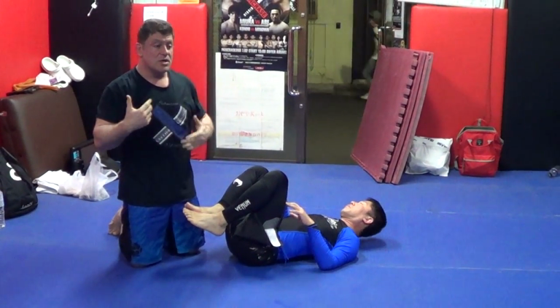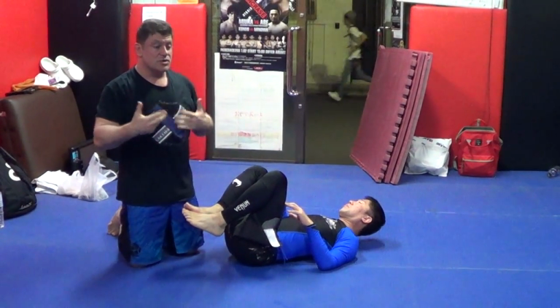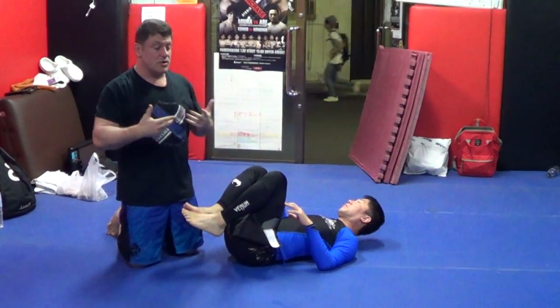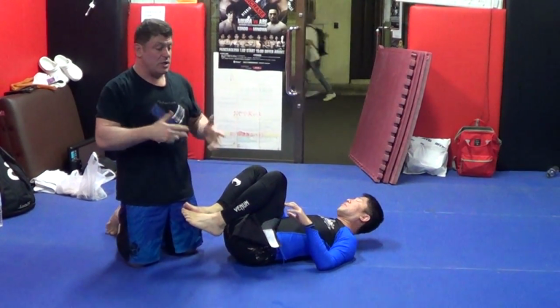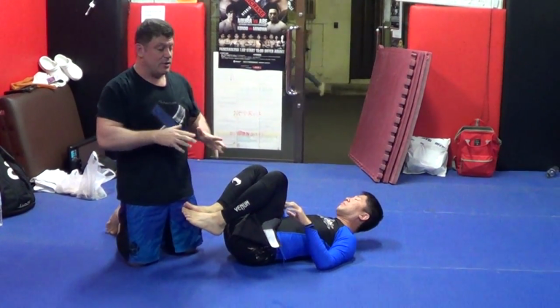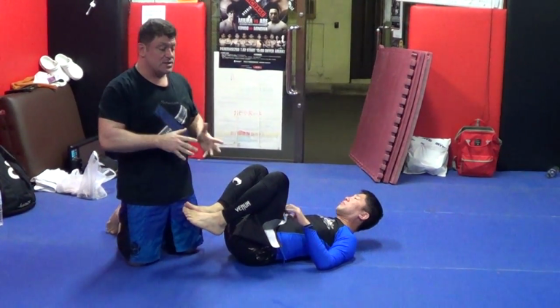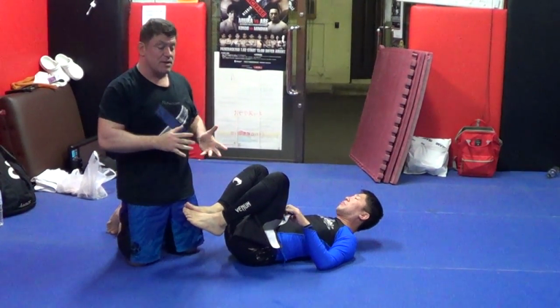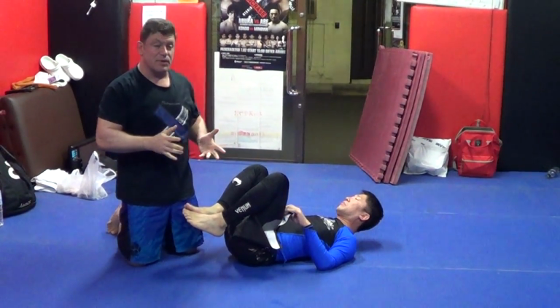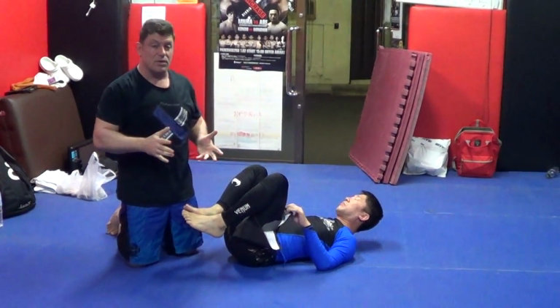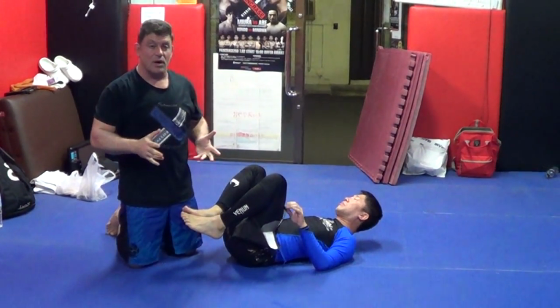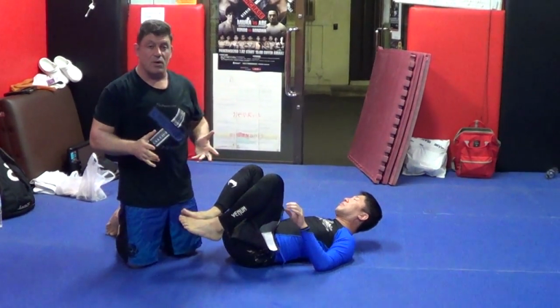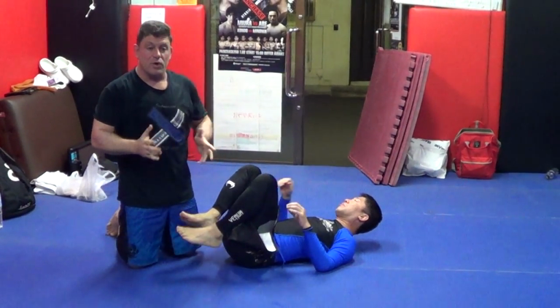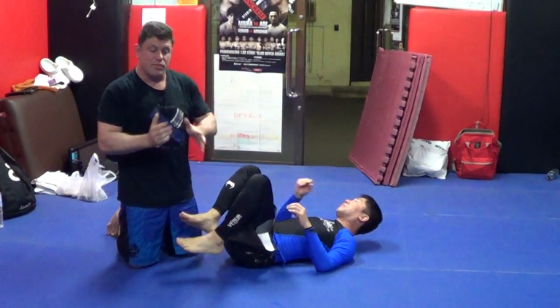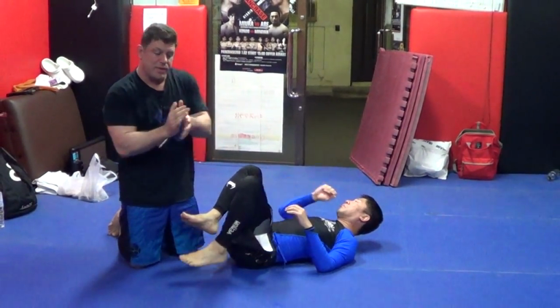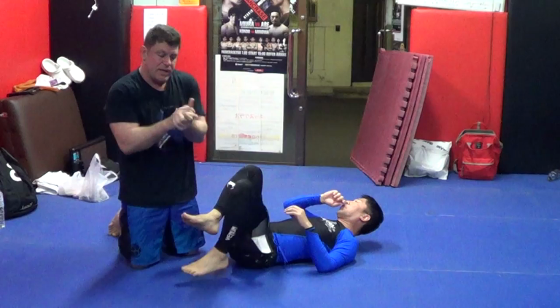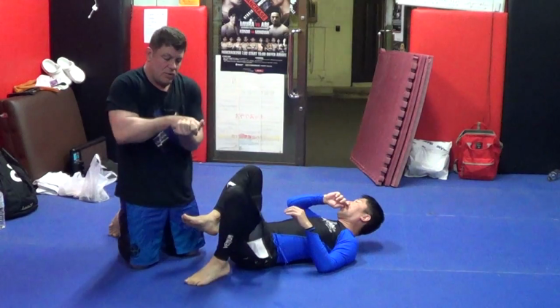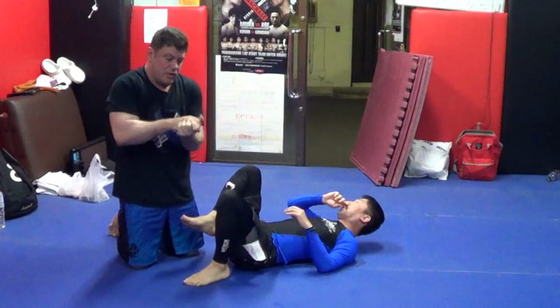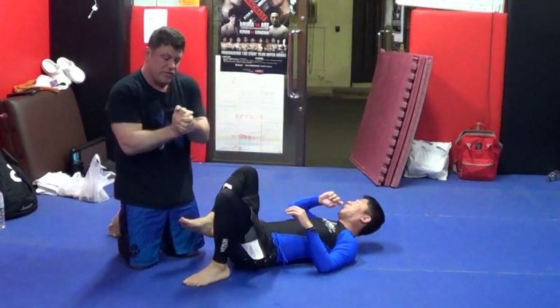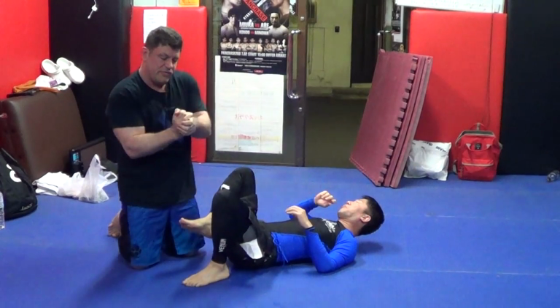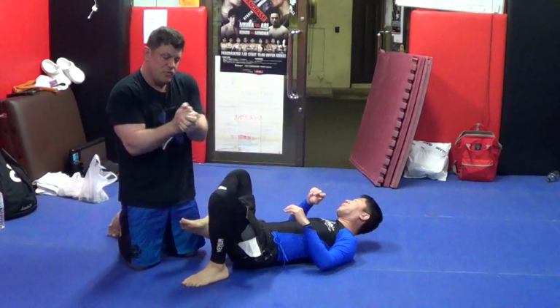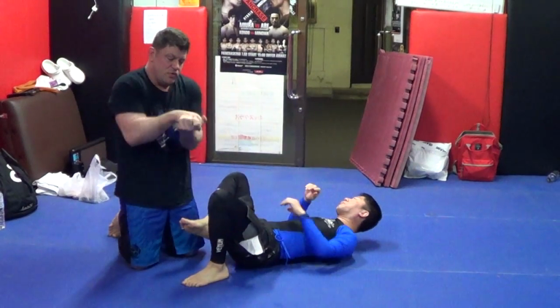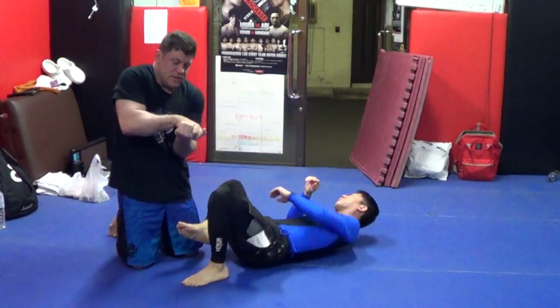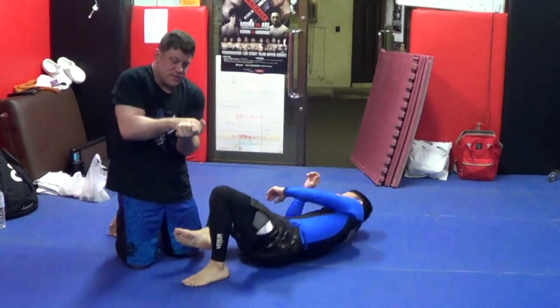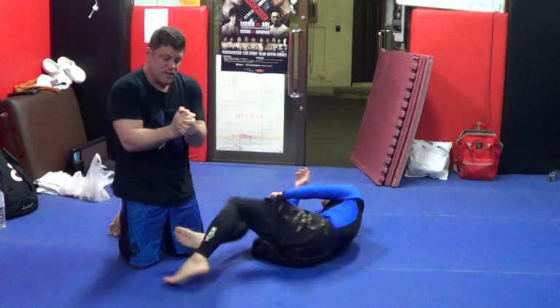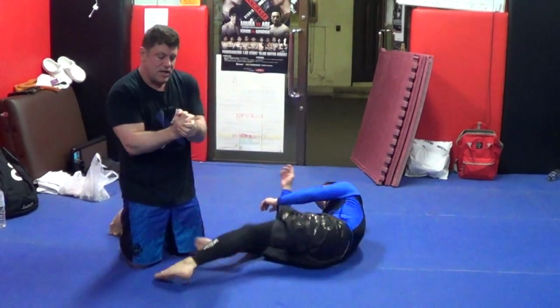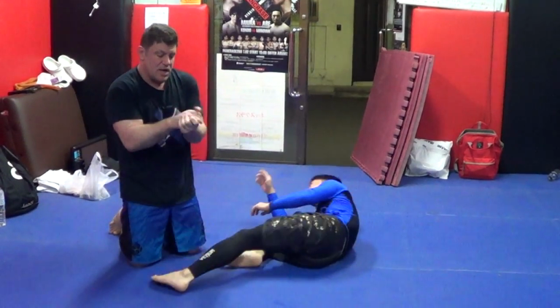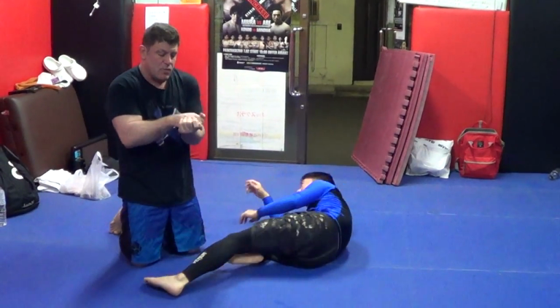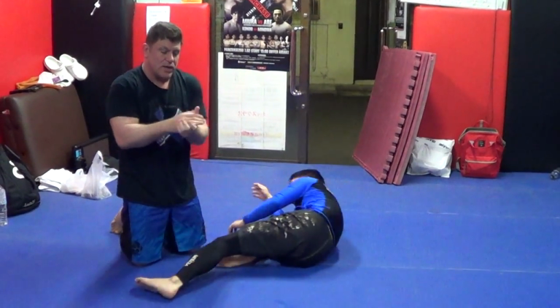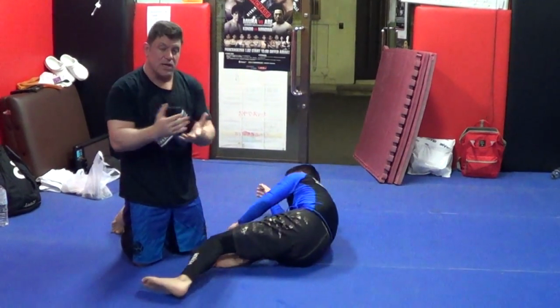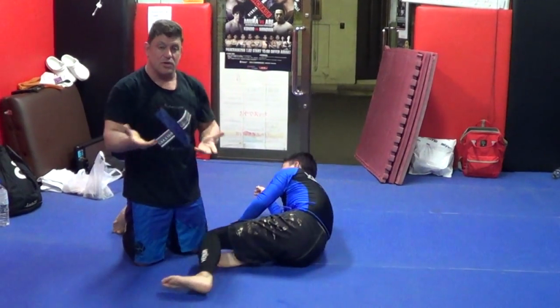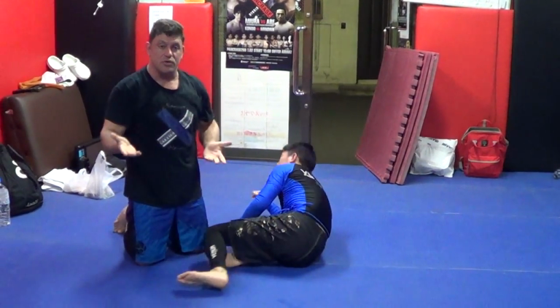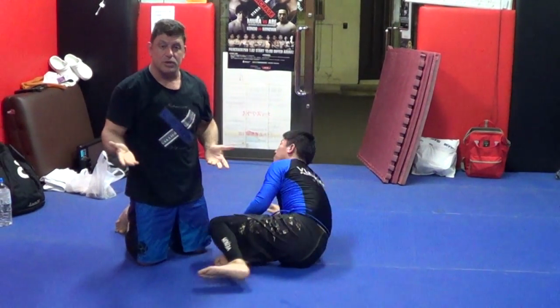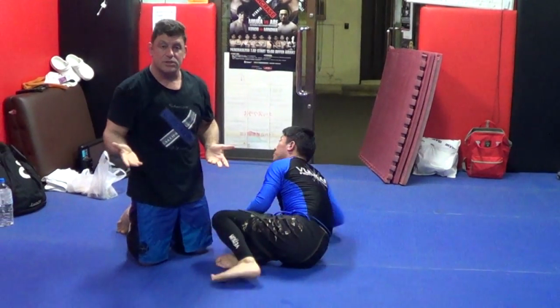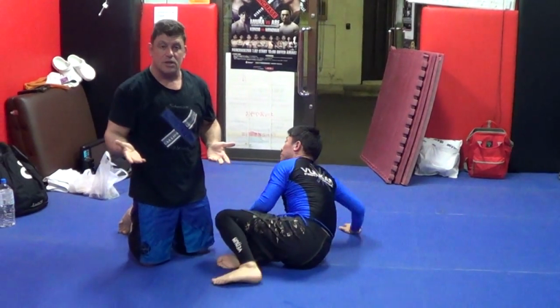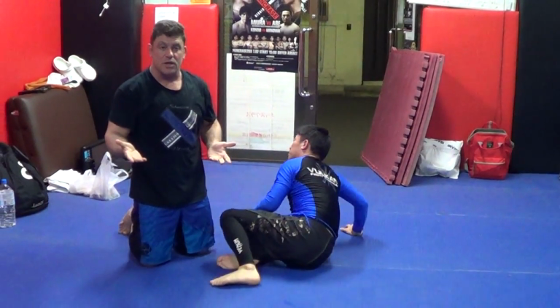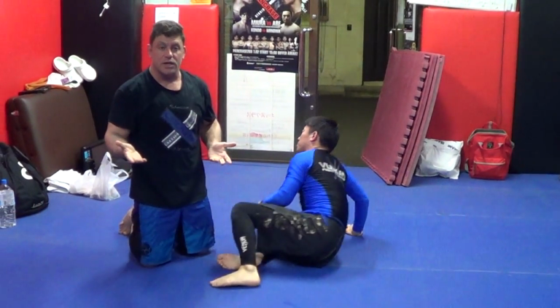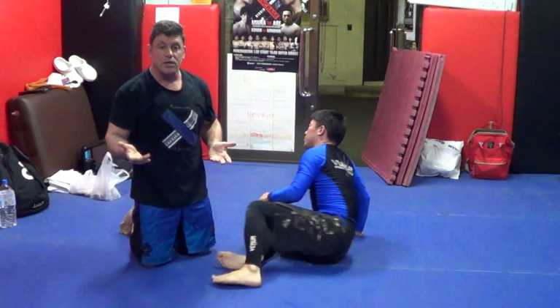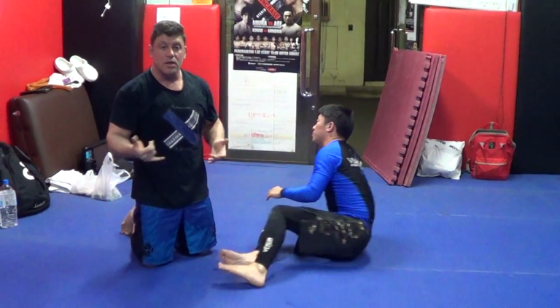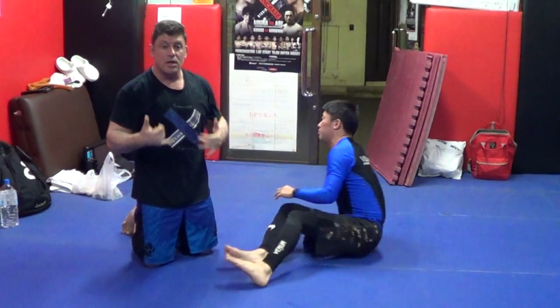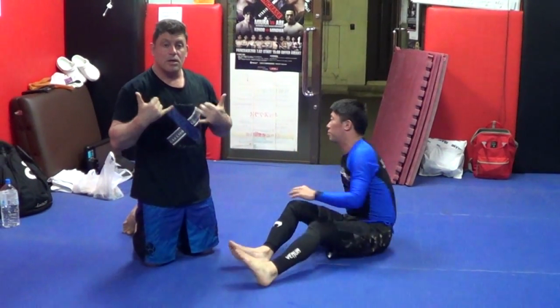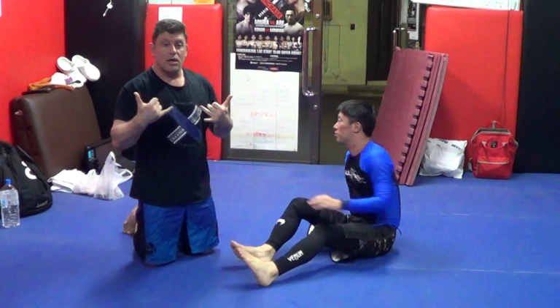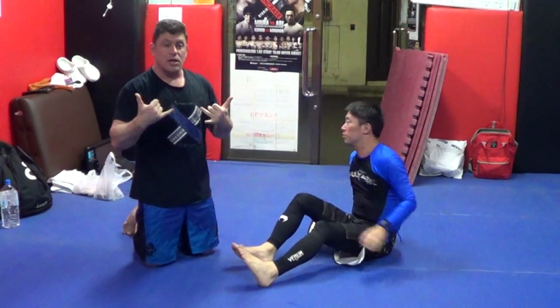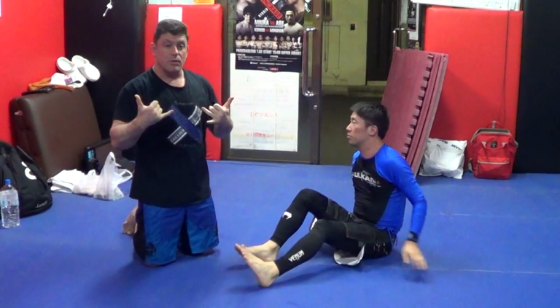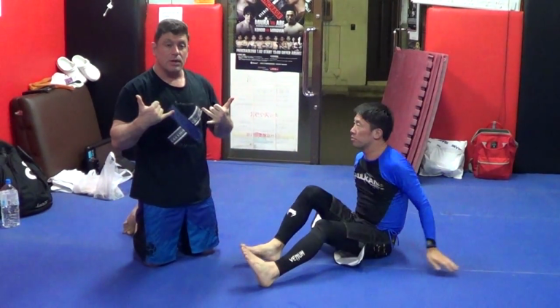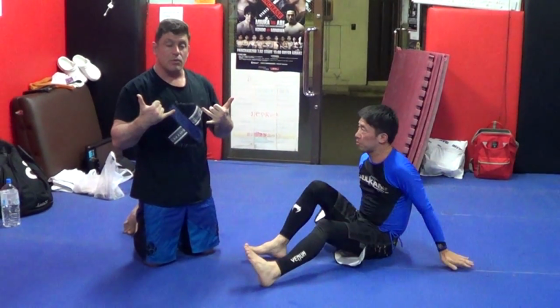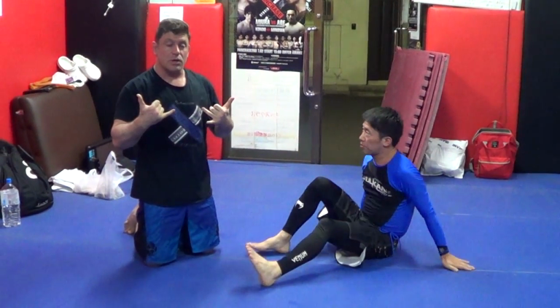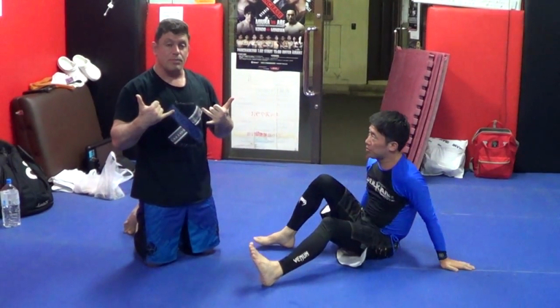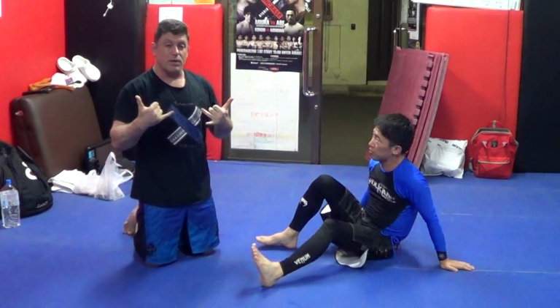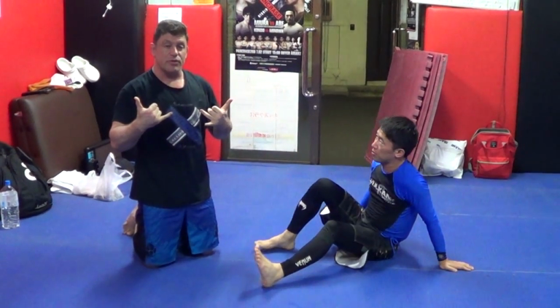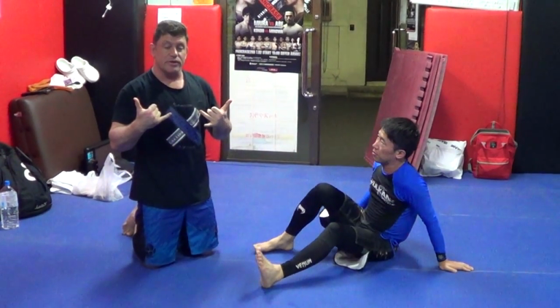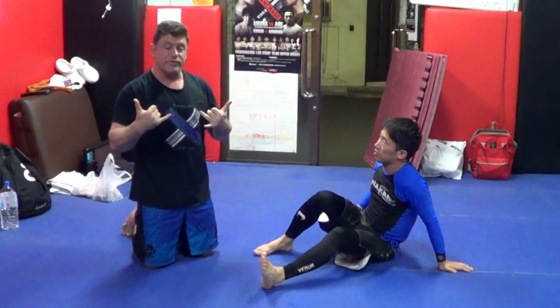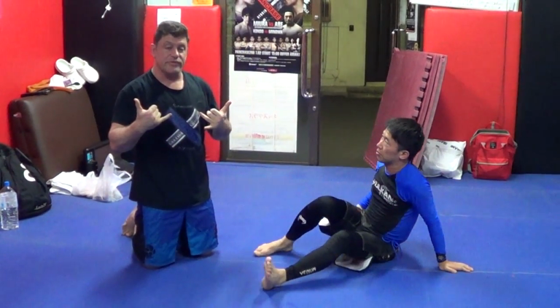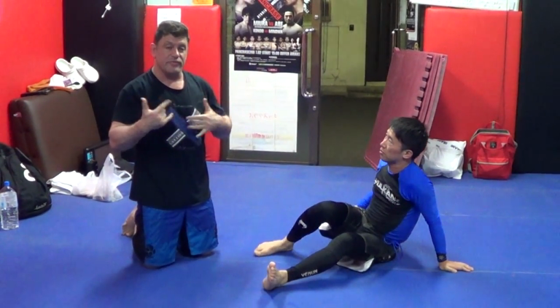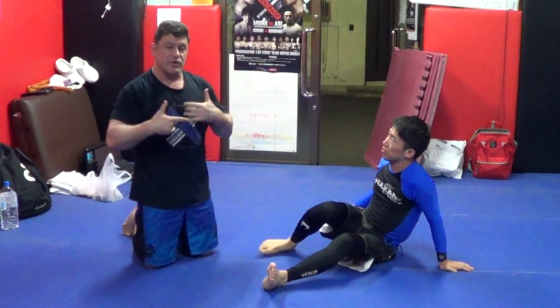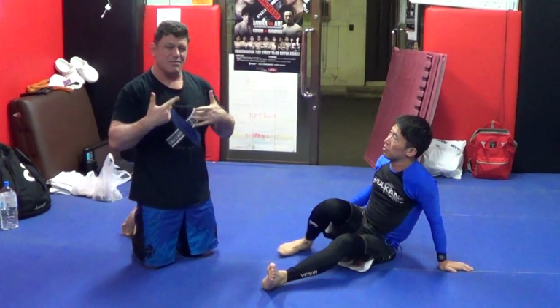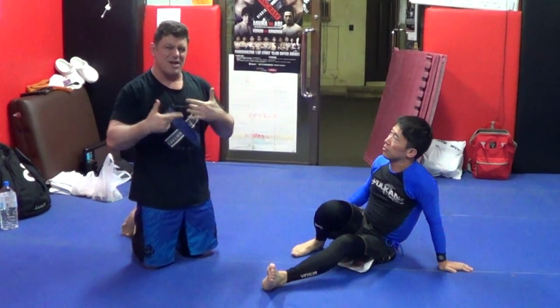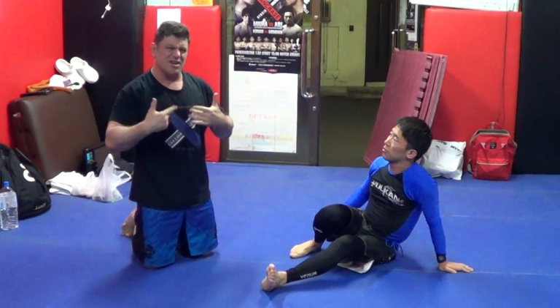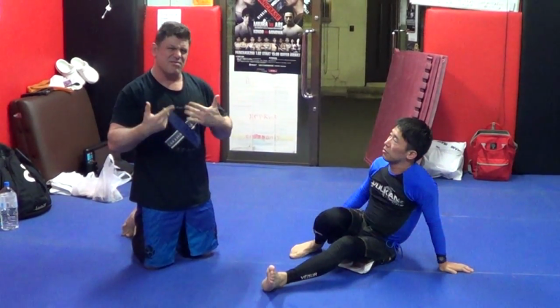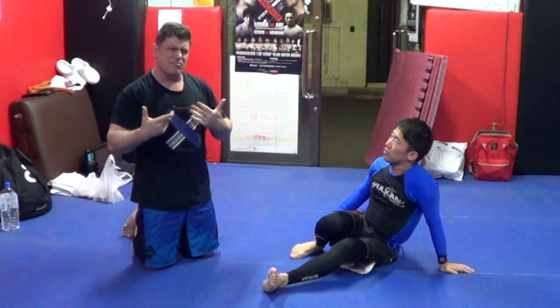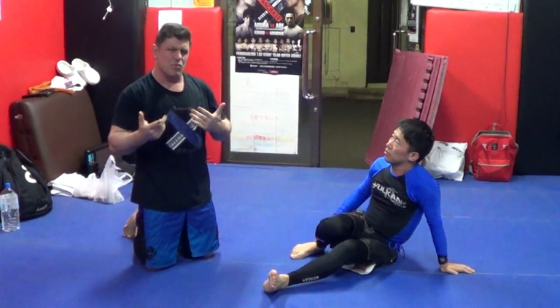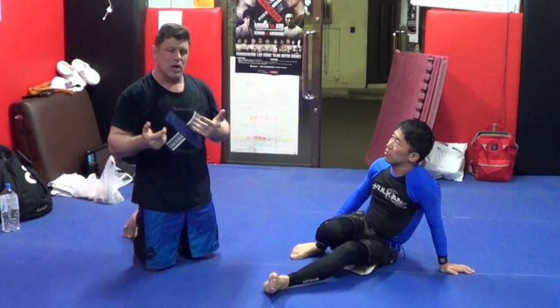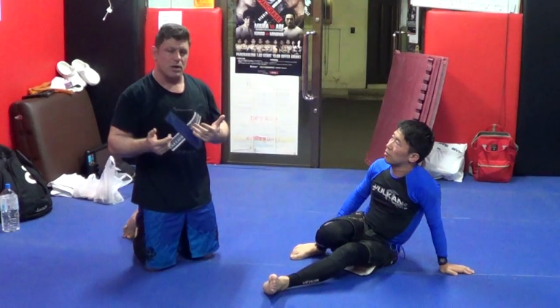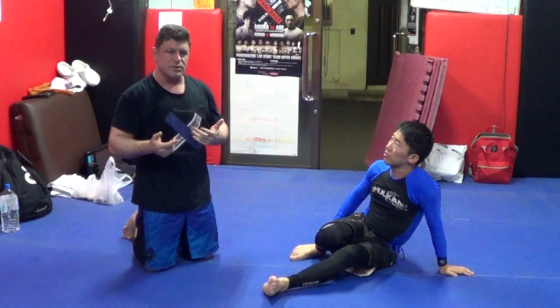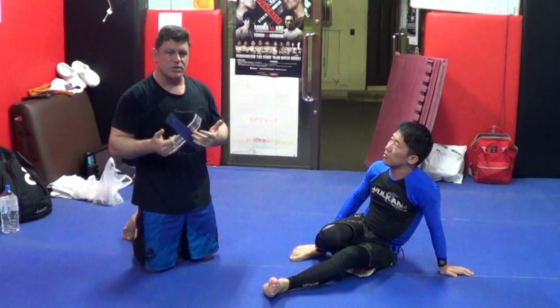So anyway, it's something worth playing with. If you do this to the neck, why can't you do it to the leg? Anyway, we're going to play with it and see if we can make it more high percentage.